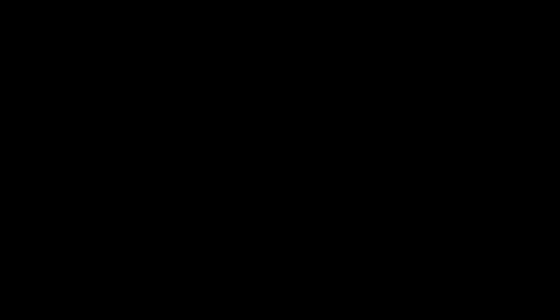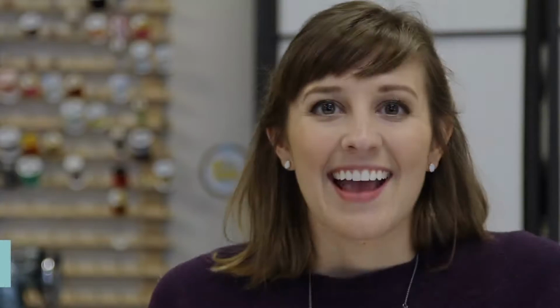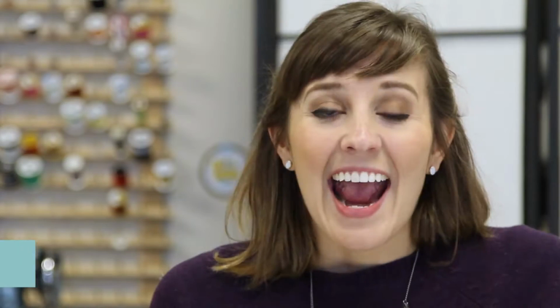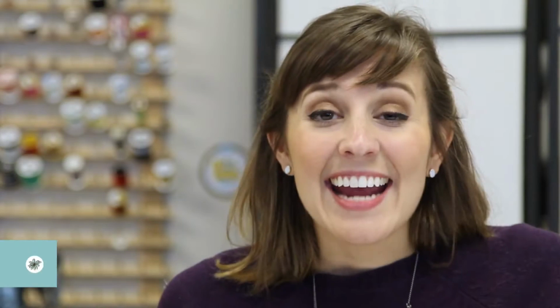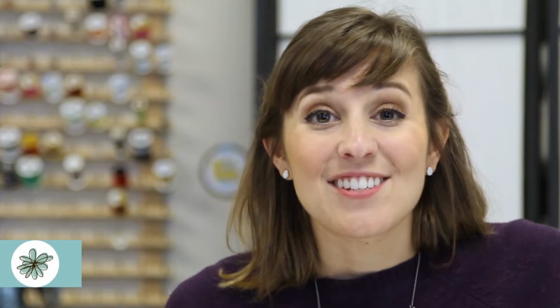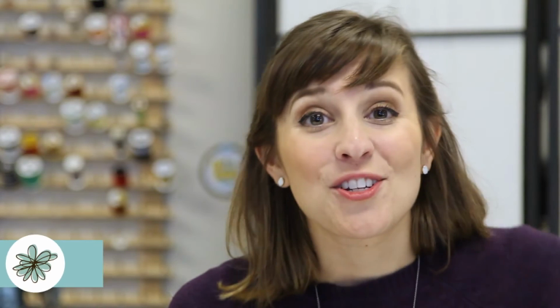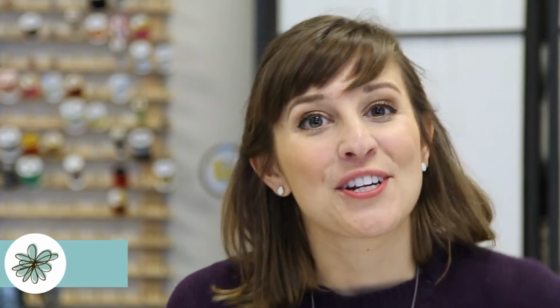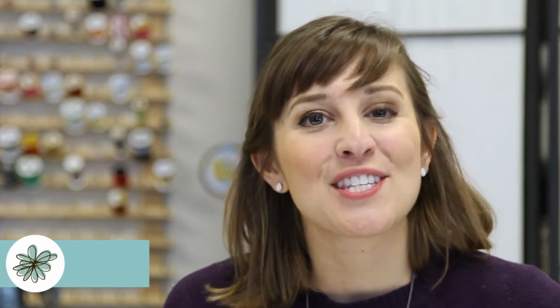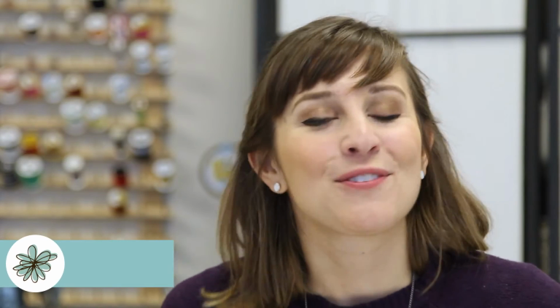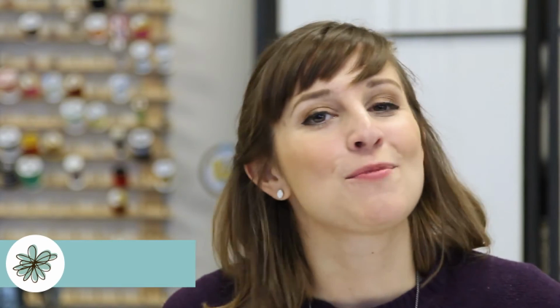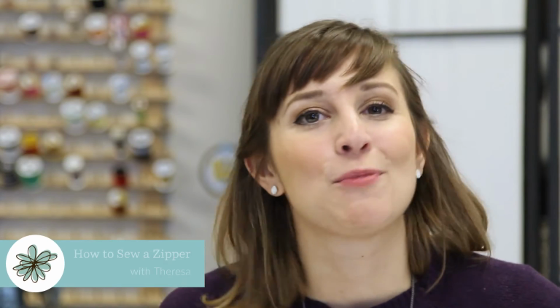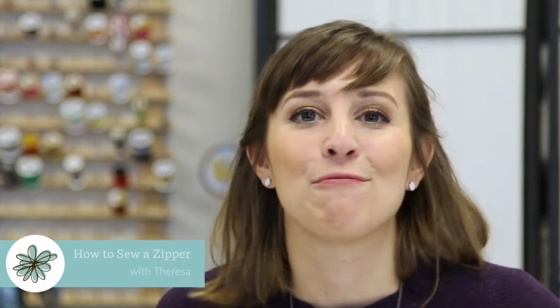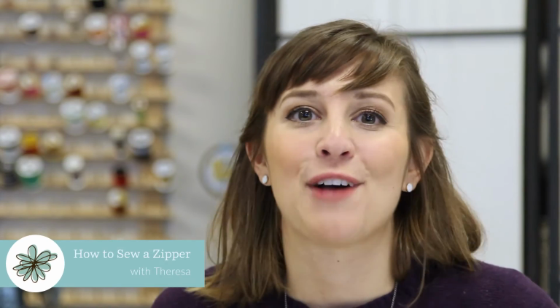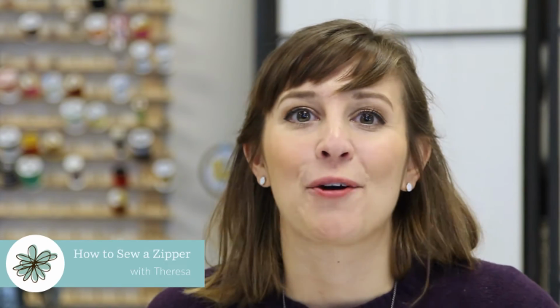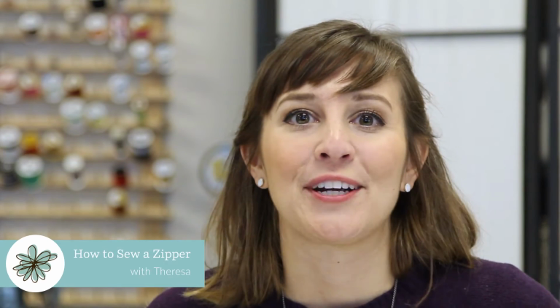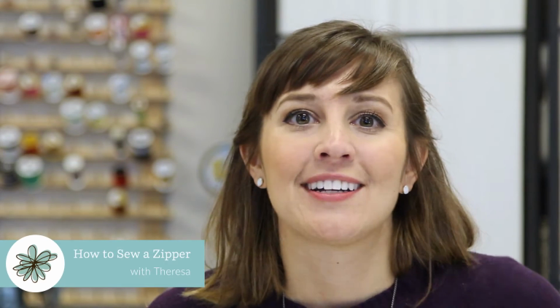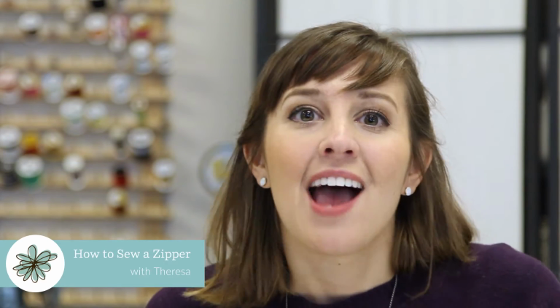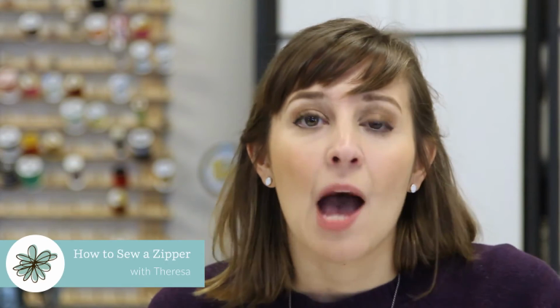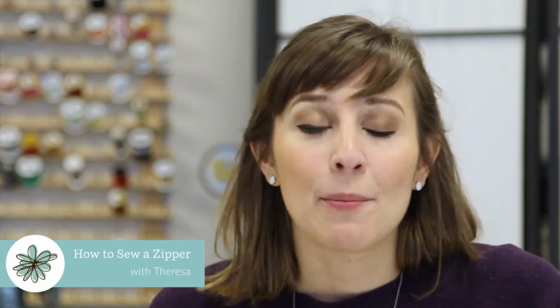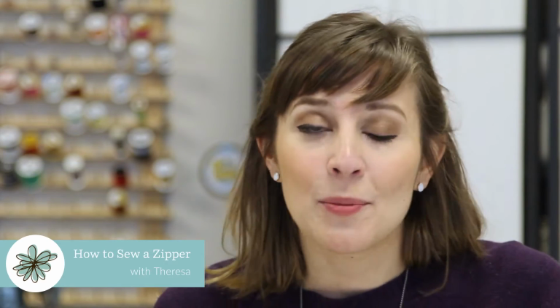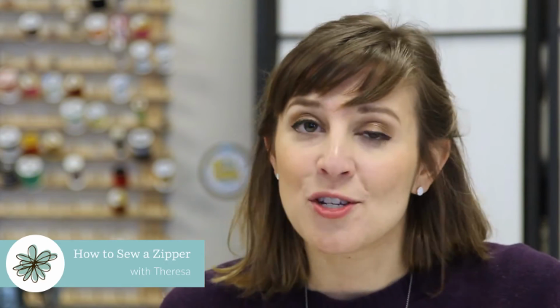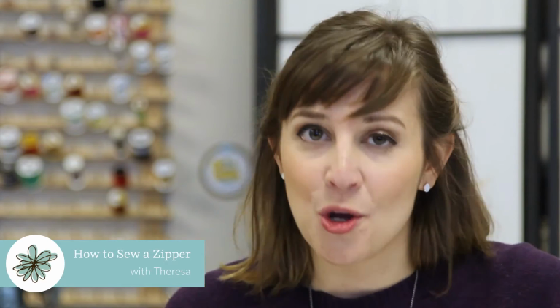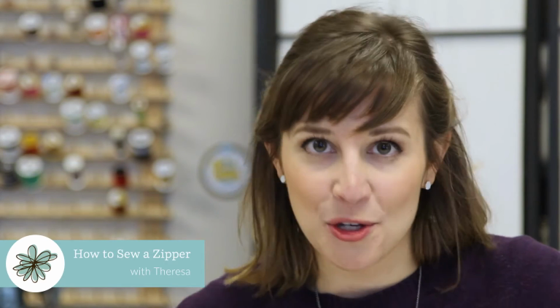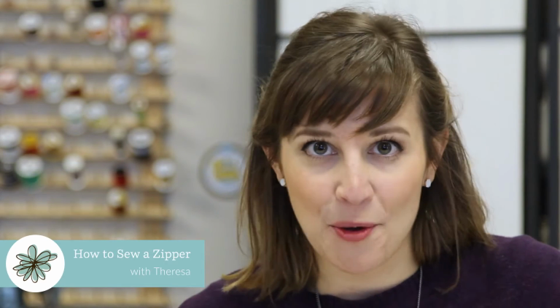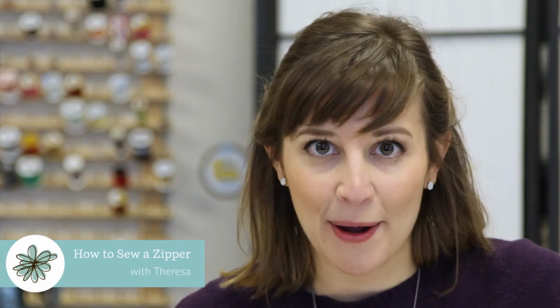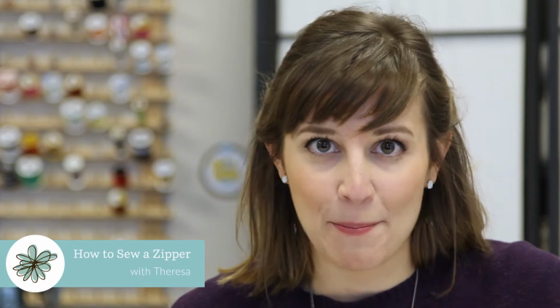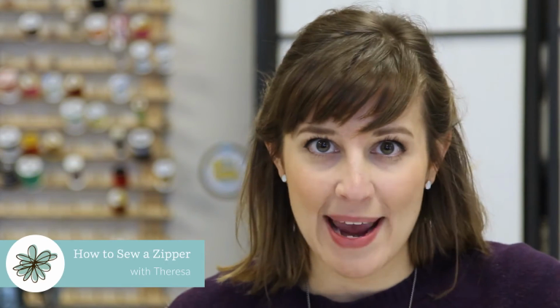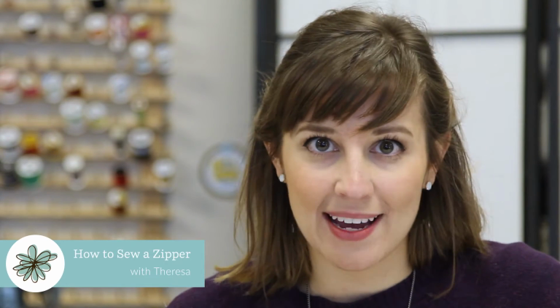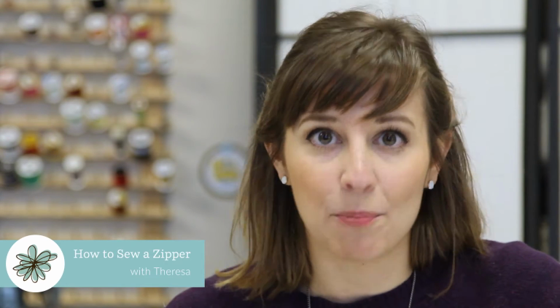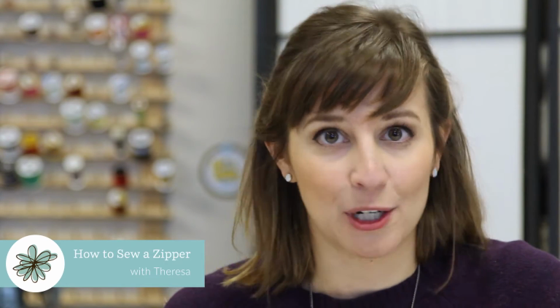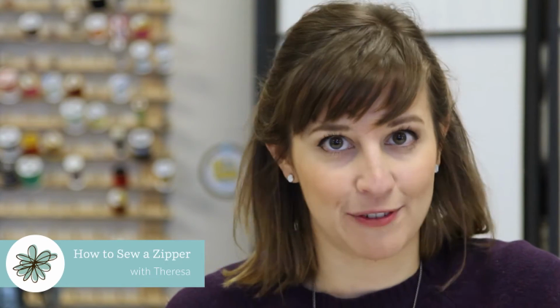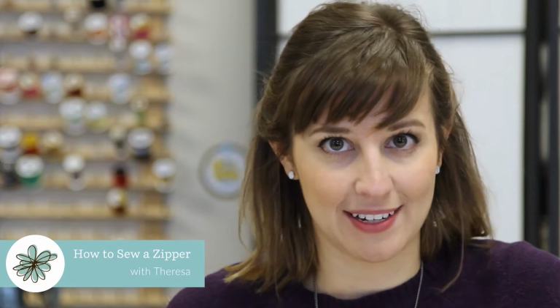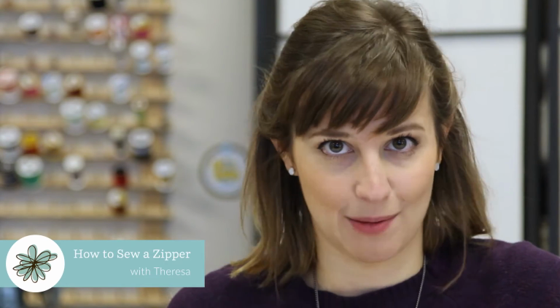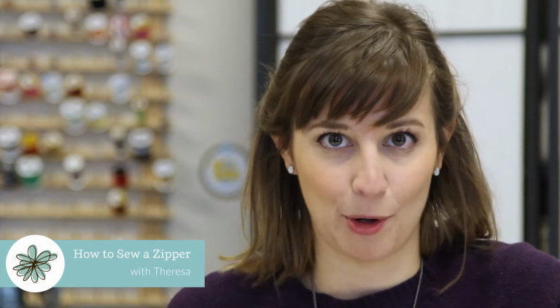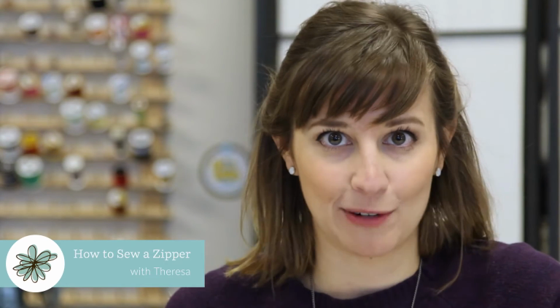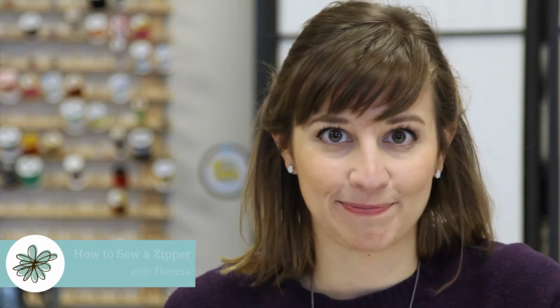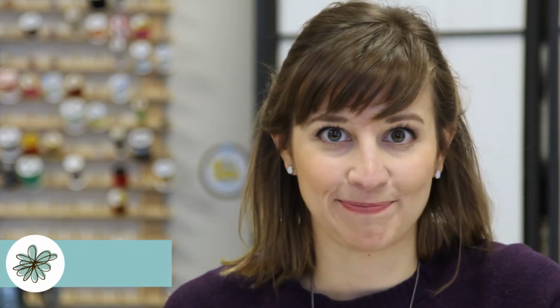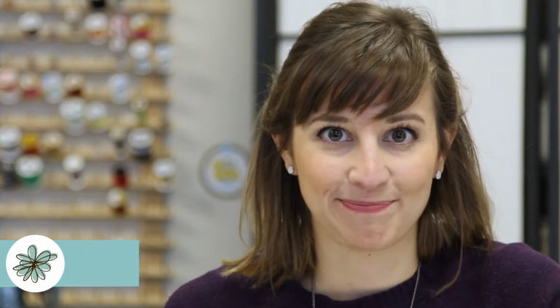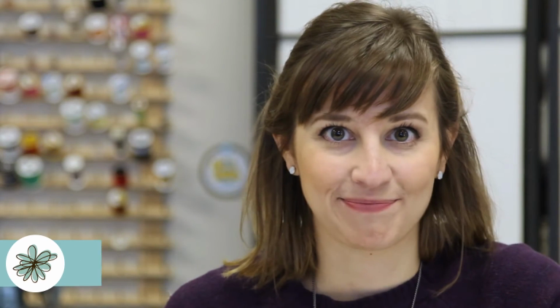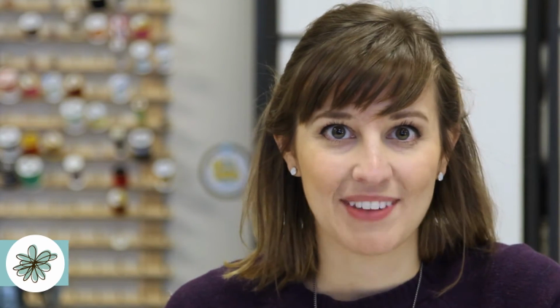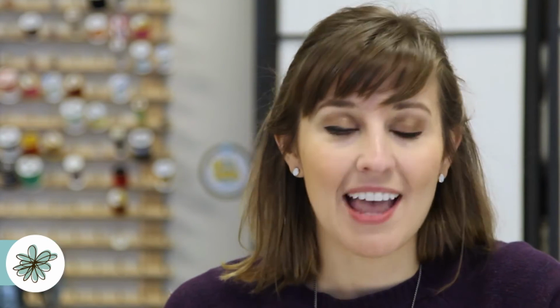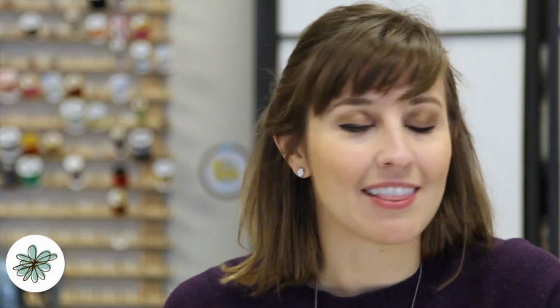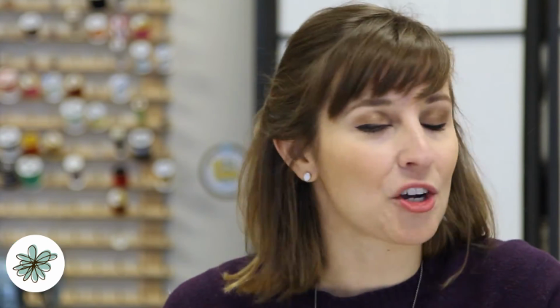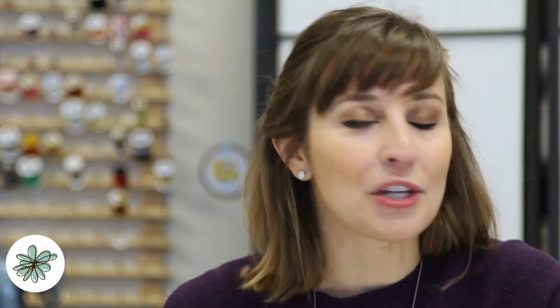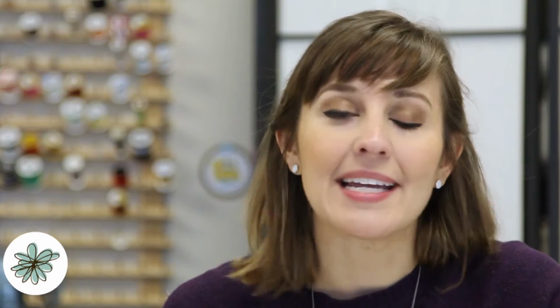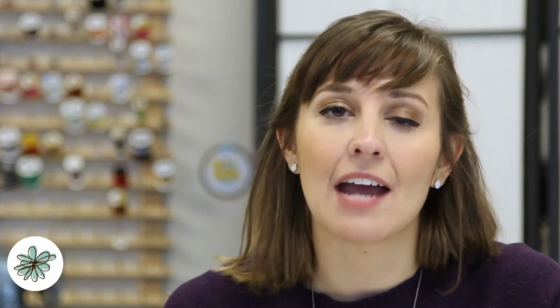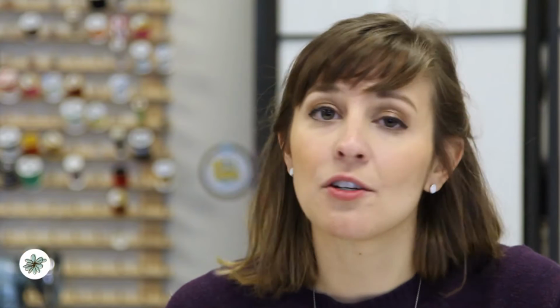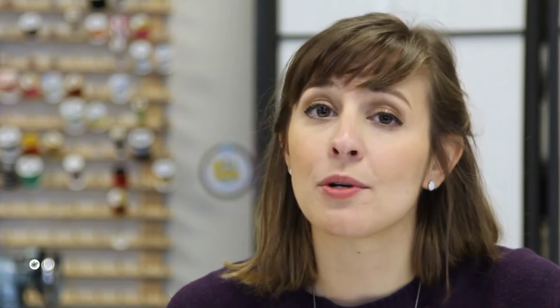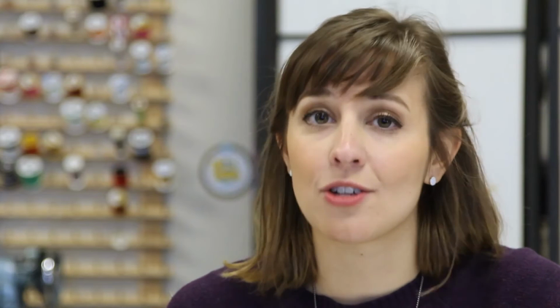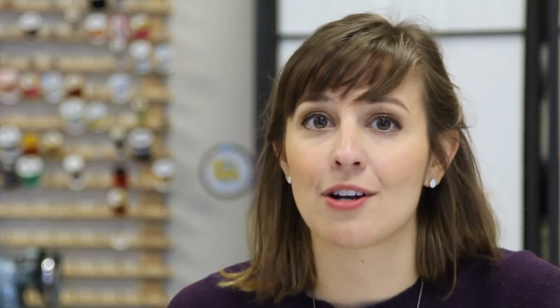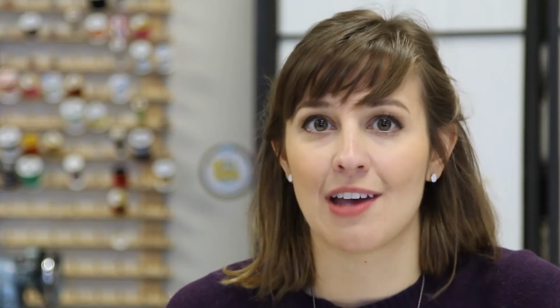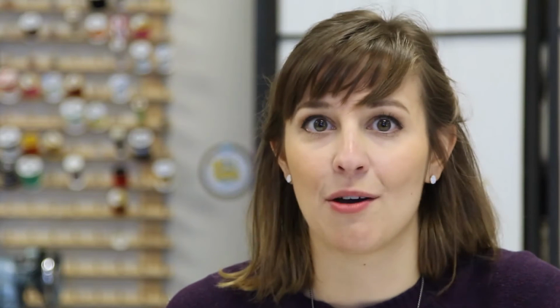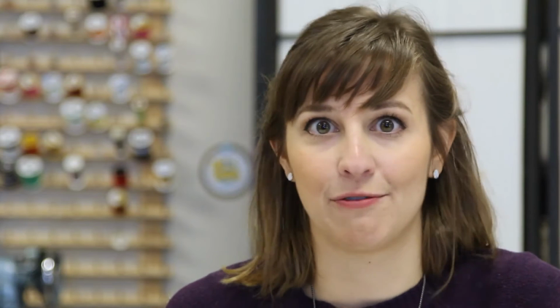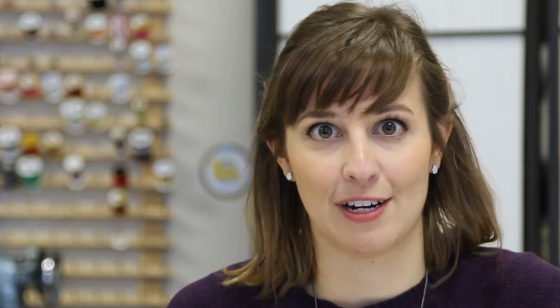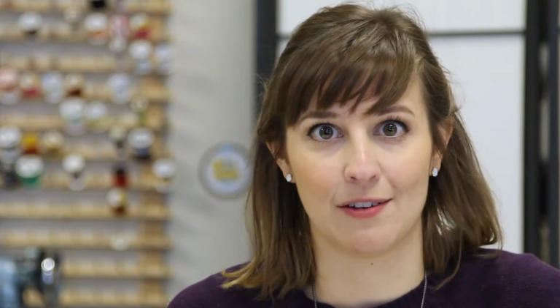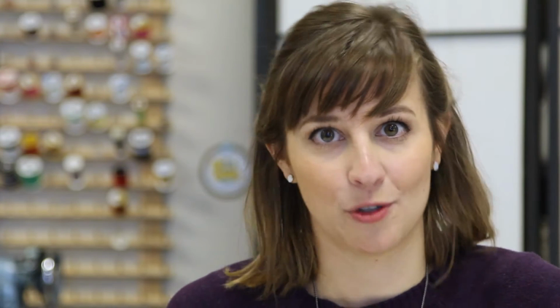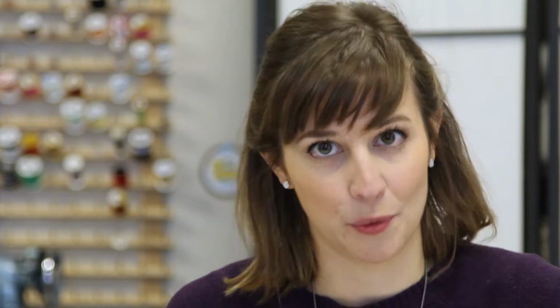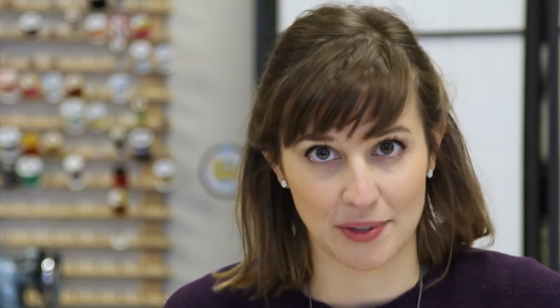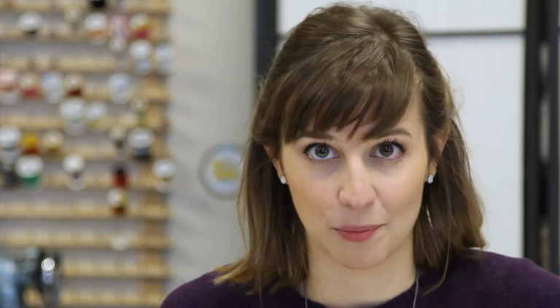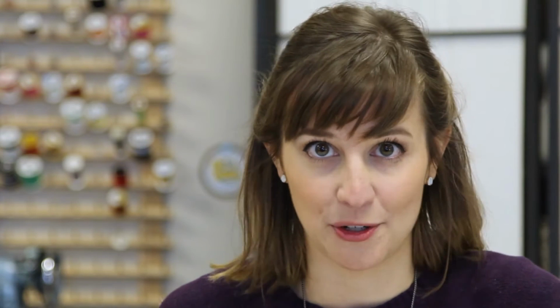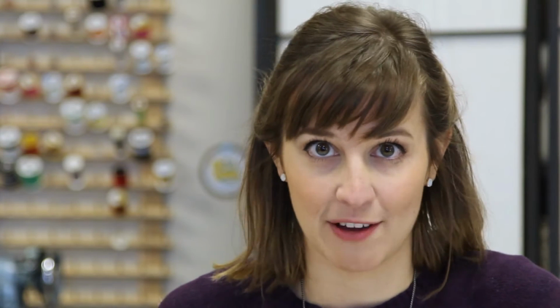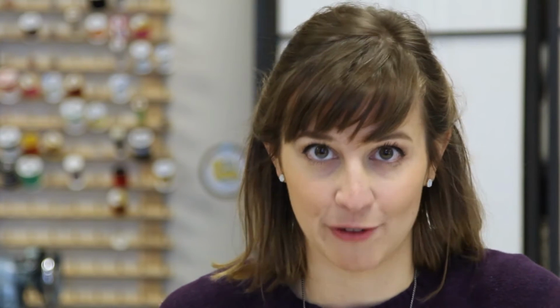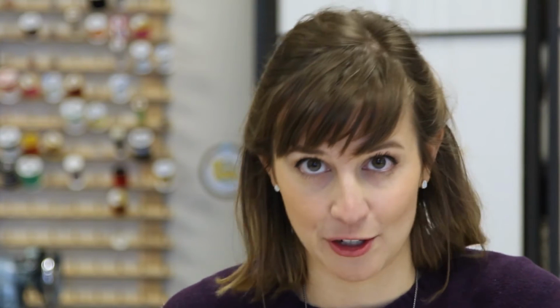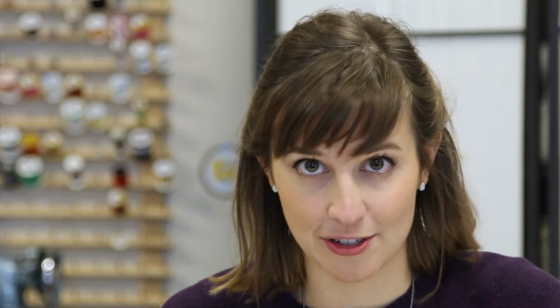Hey, it's Teresa from Spoonflower. I'm going to be showing you how to make a perfect zipper. Literally everyone starts out afraid of sewing with zippers at first.